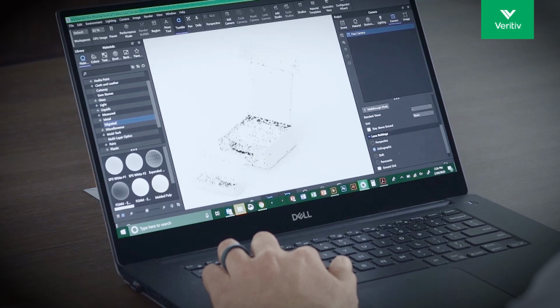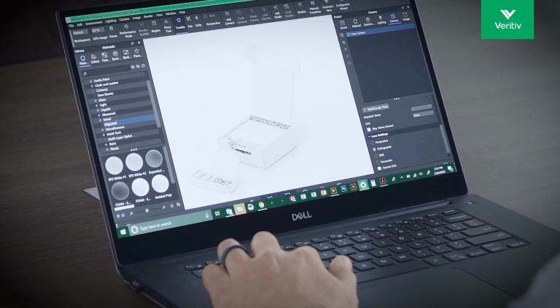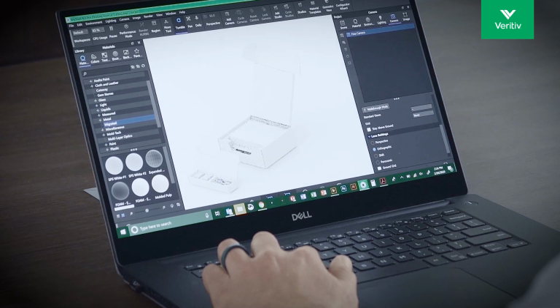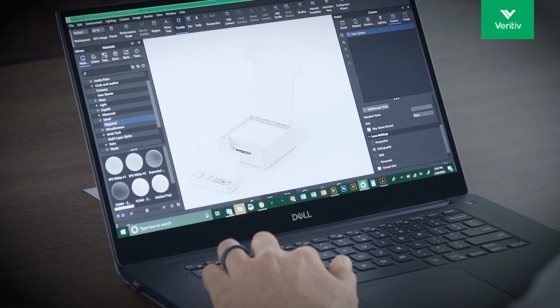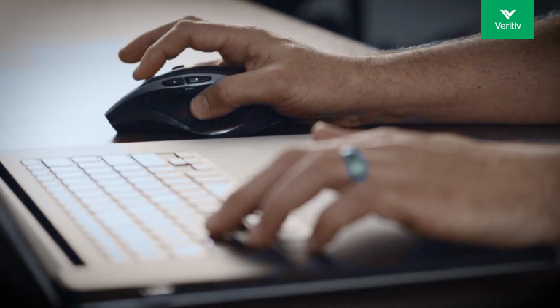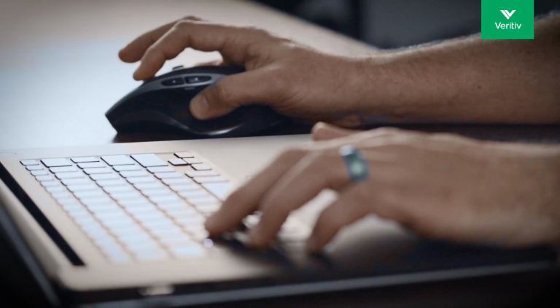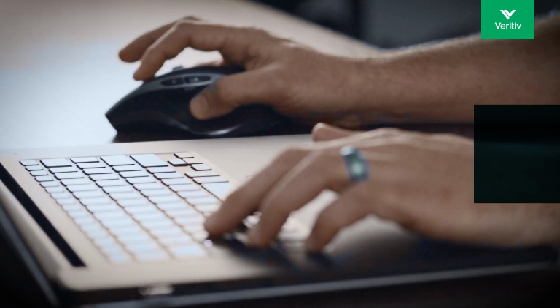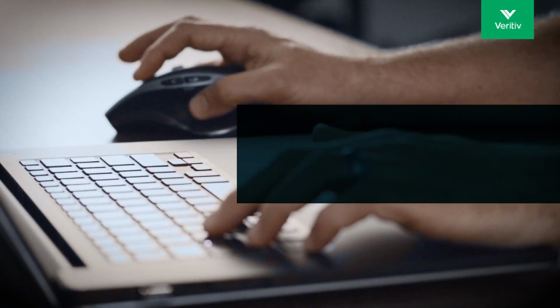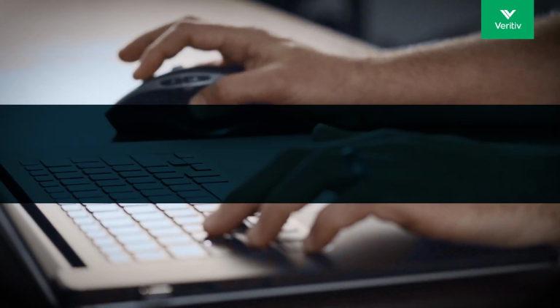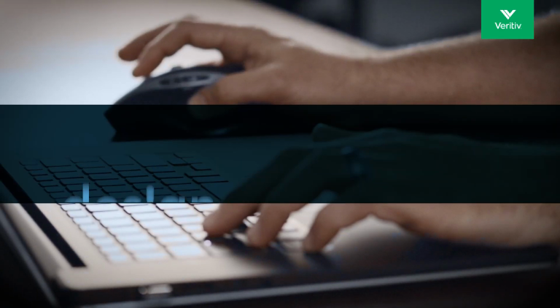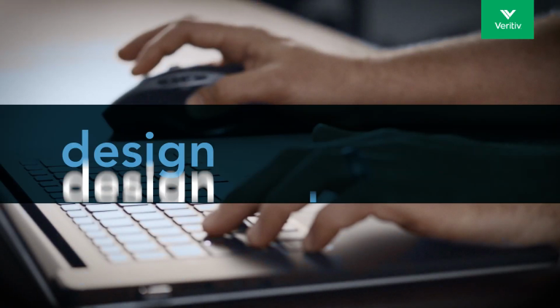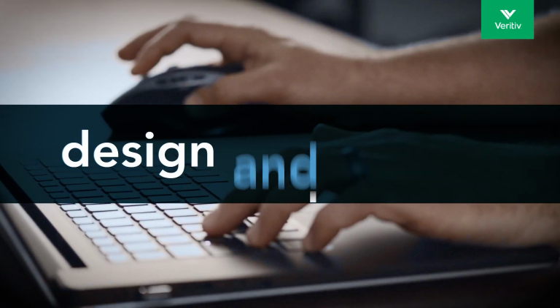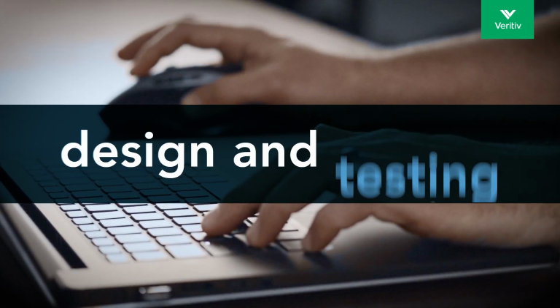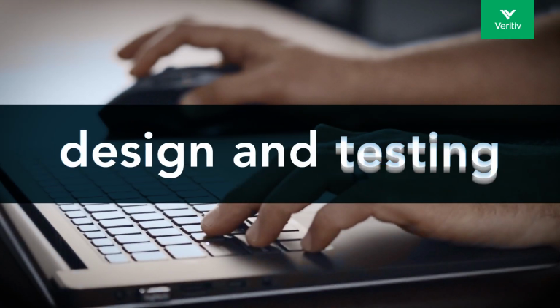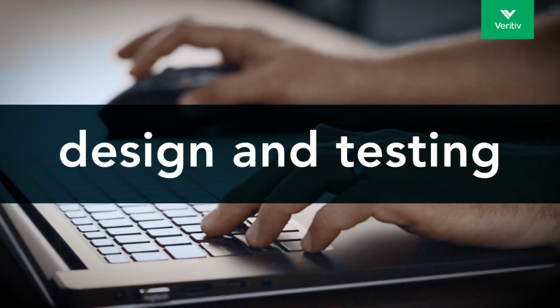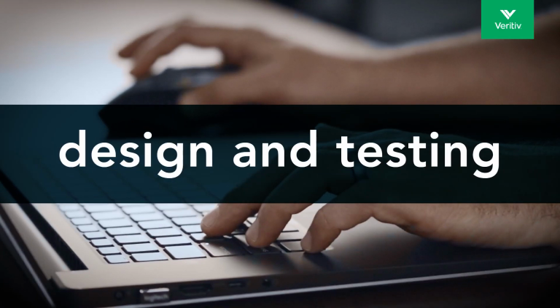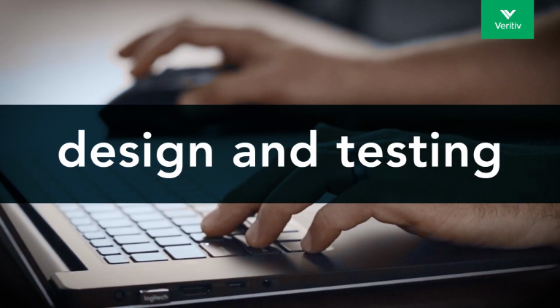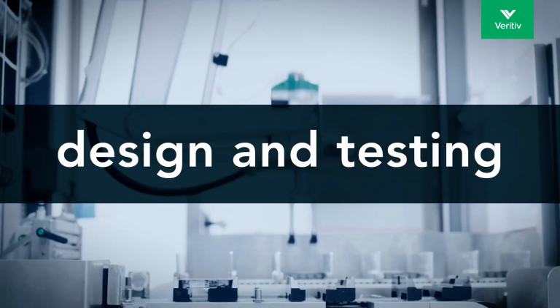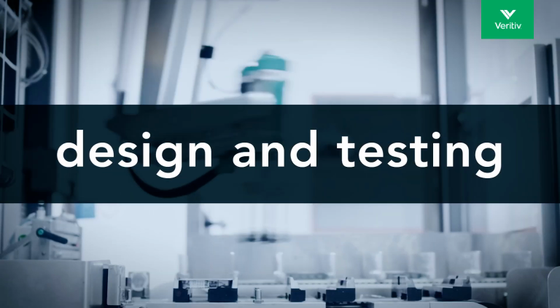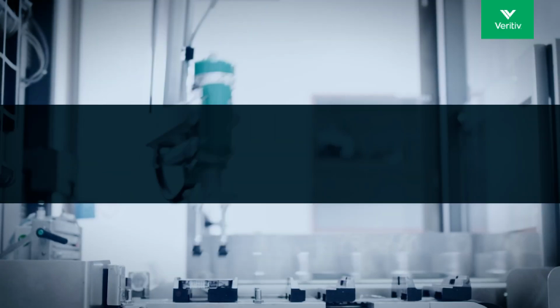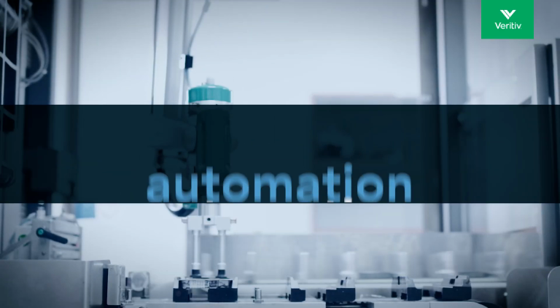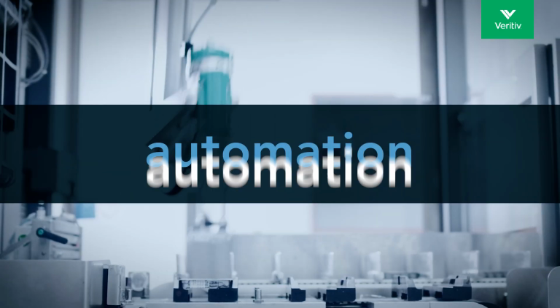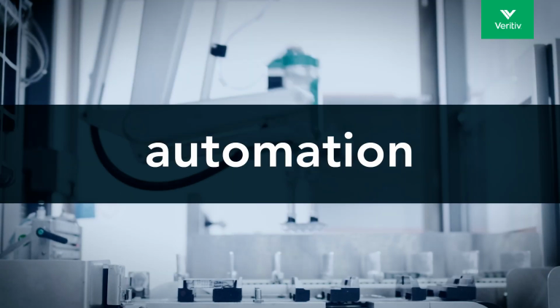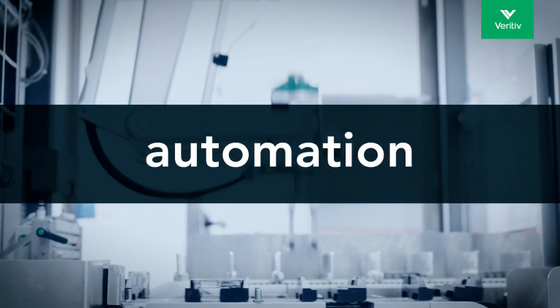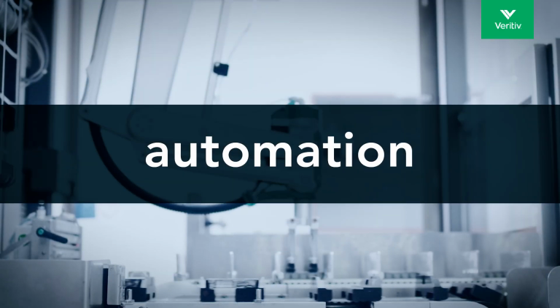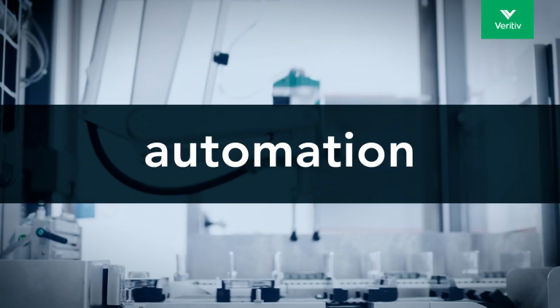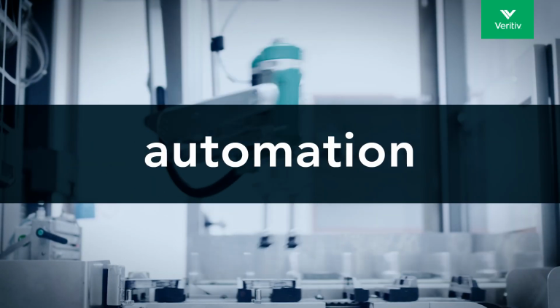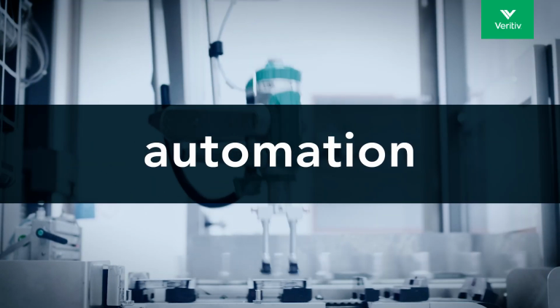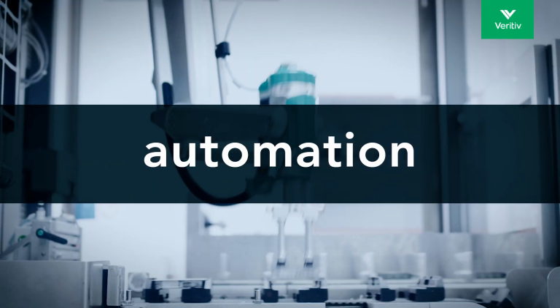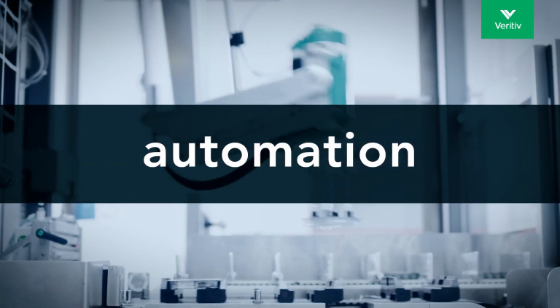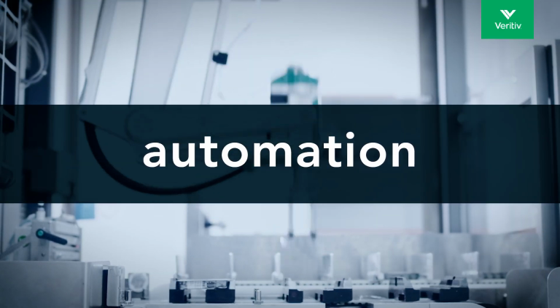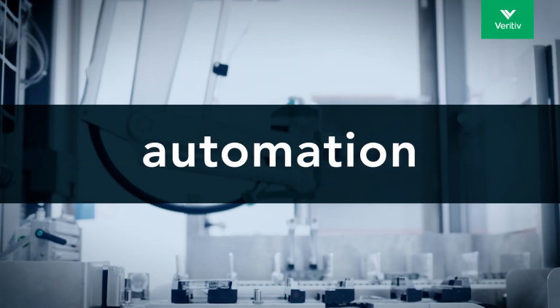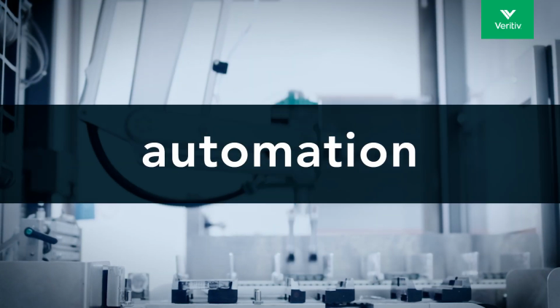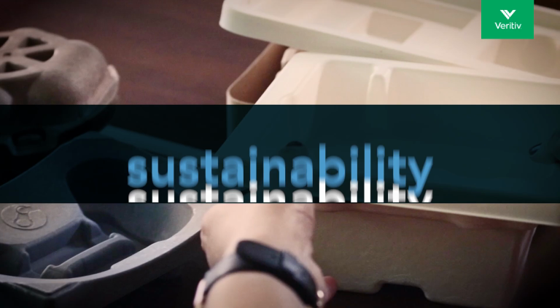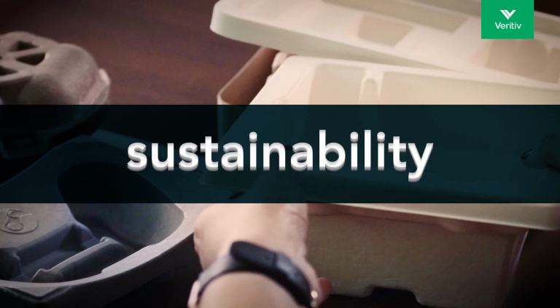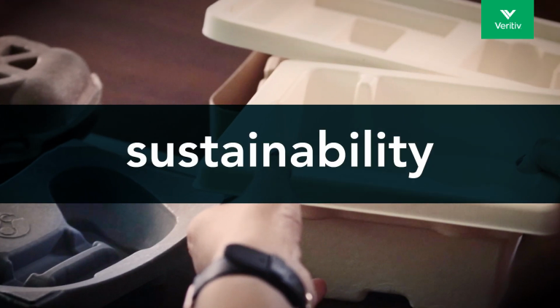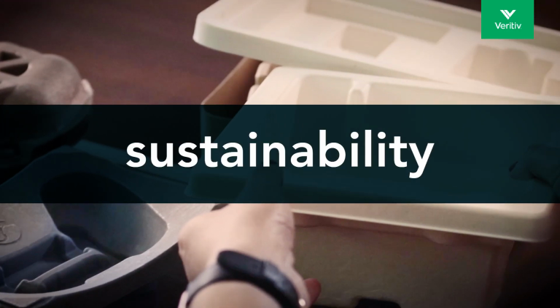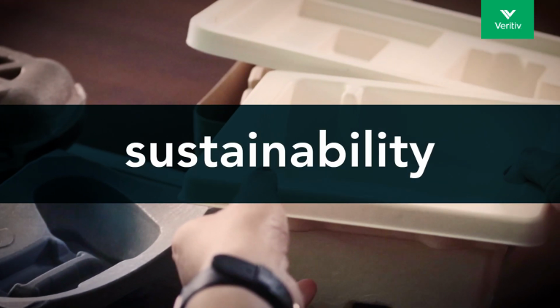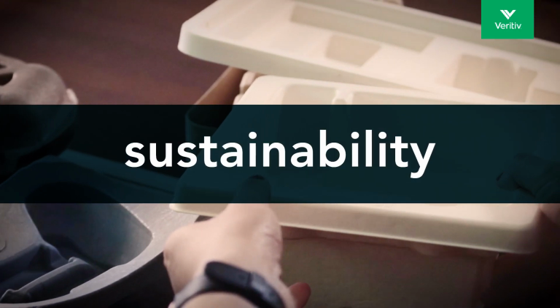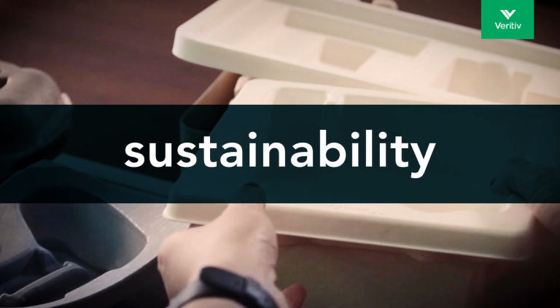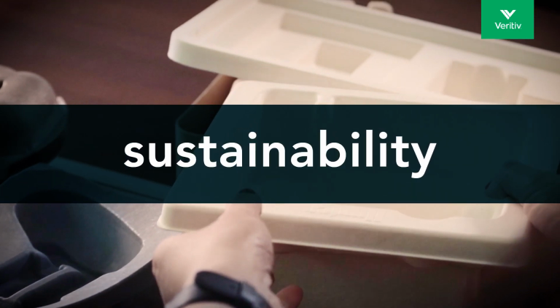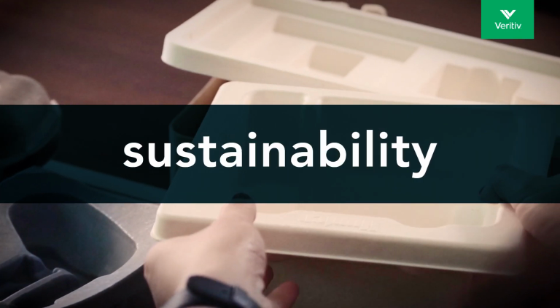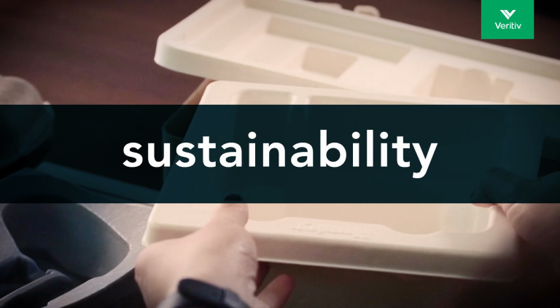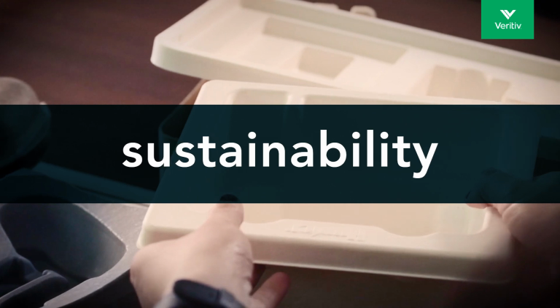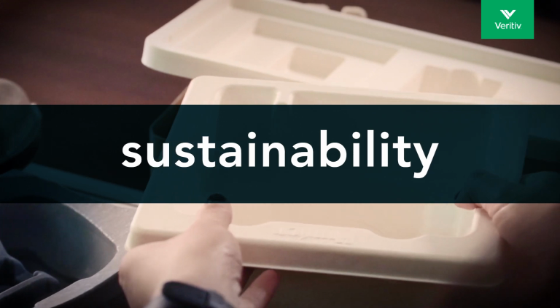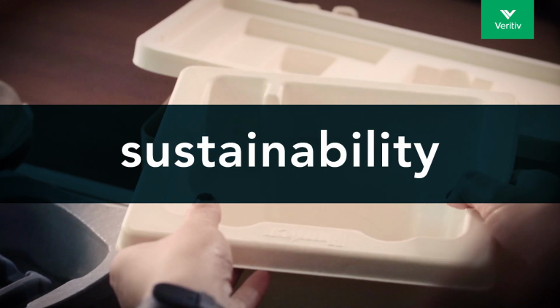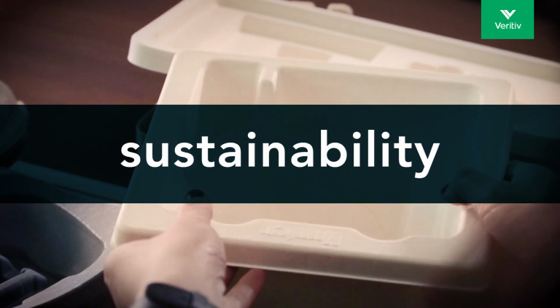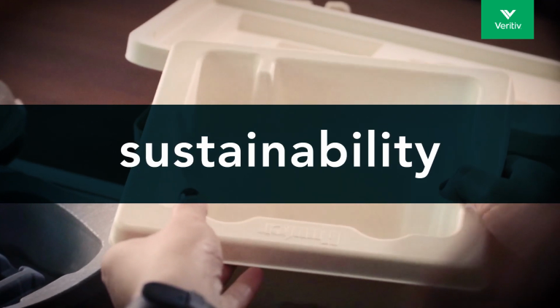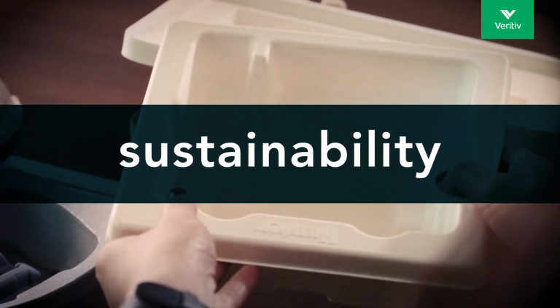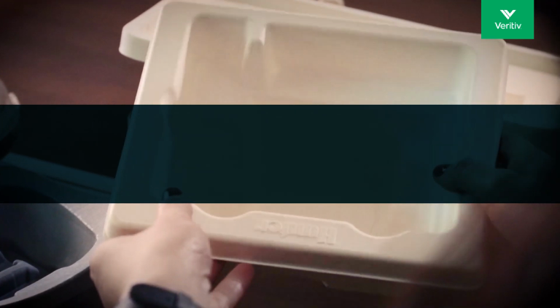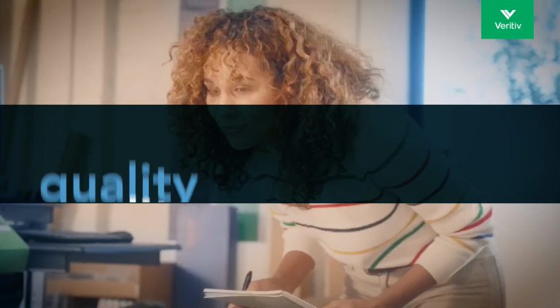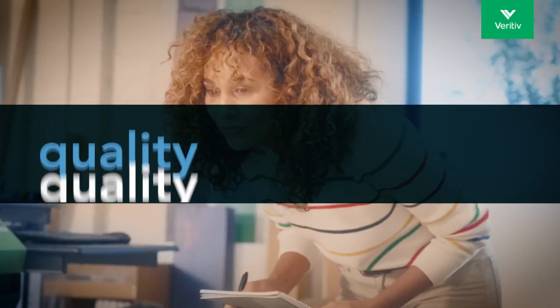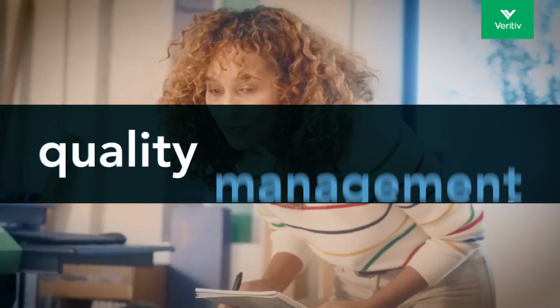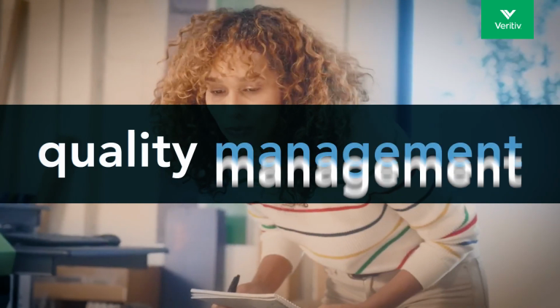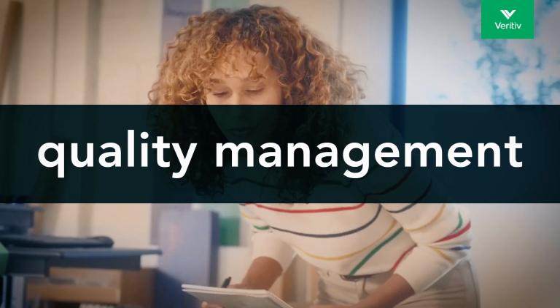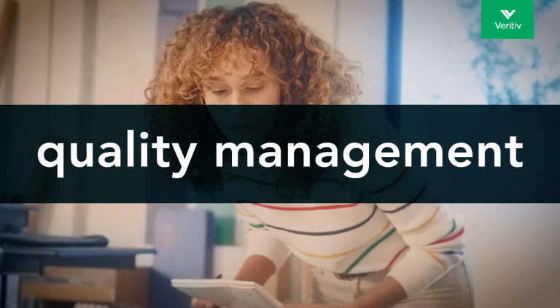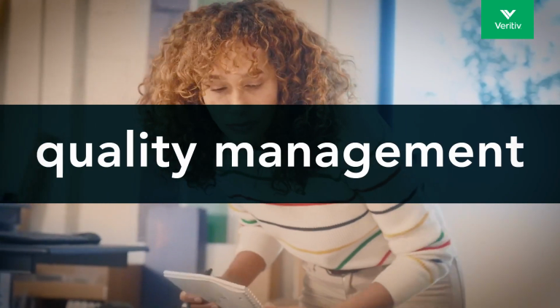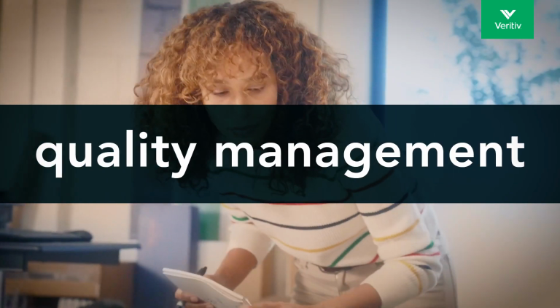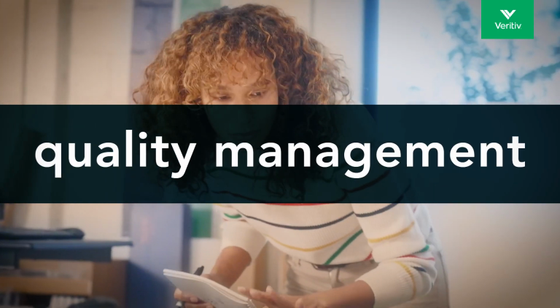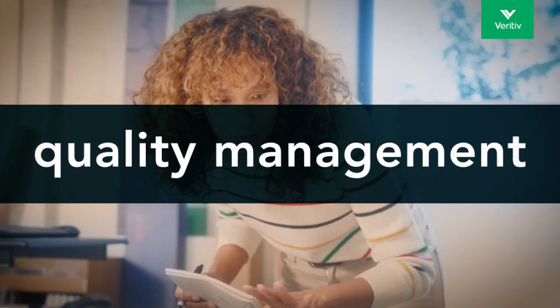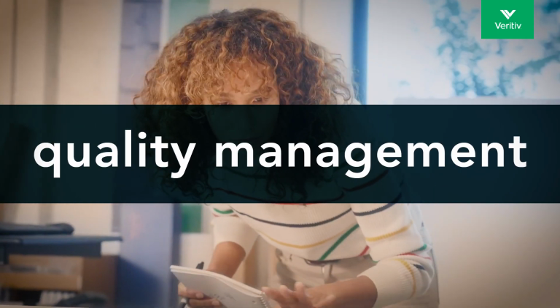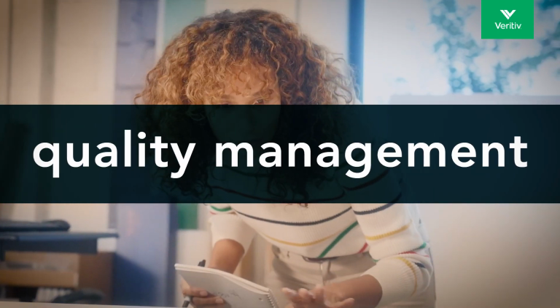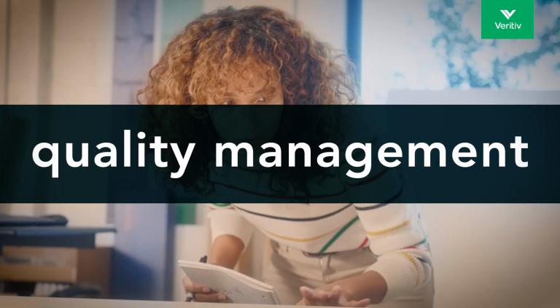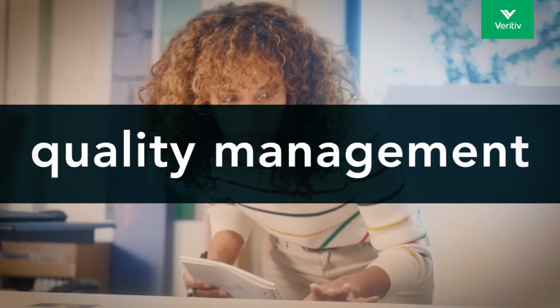Our solutions include design and testing, automation, sustainability, quality management, and more.